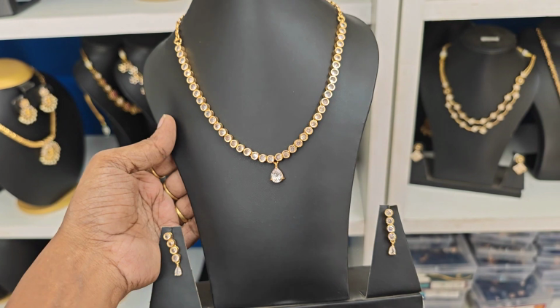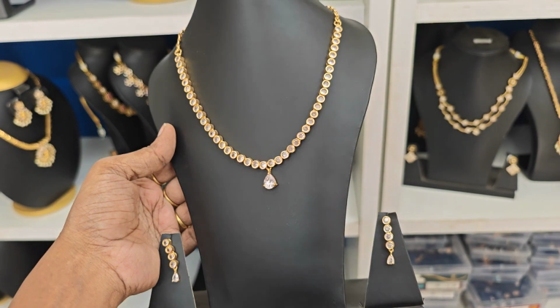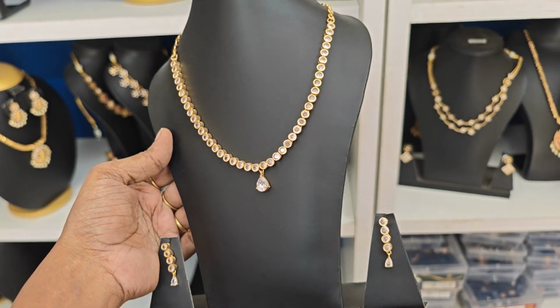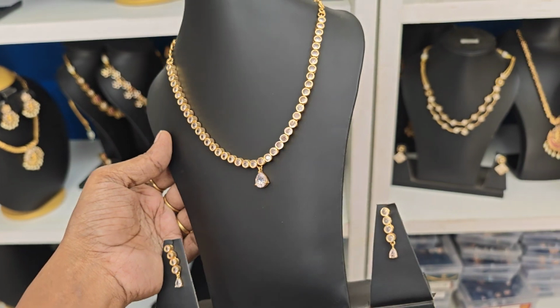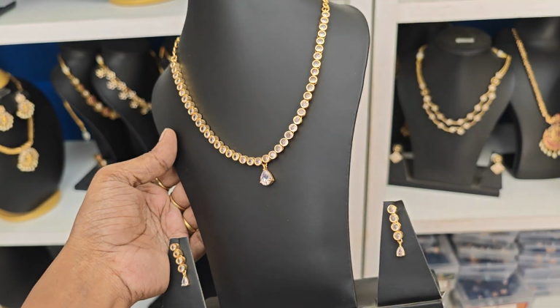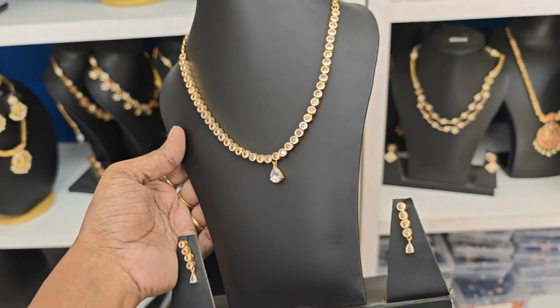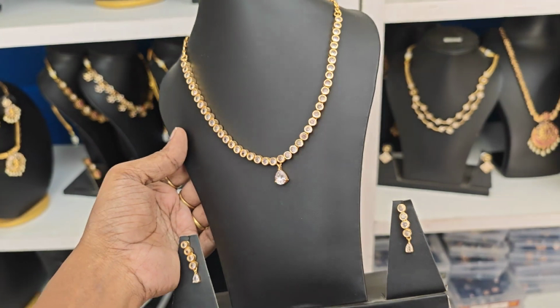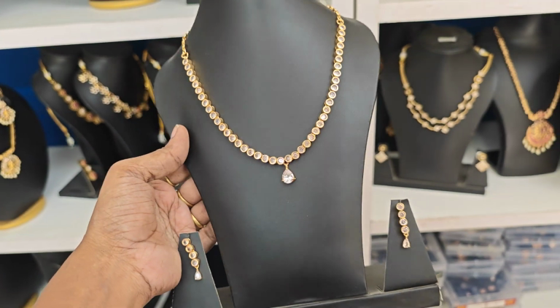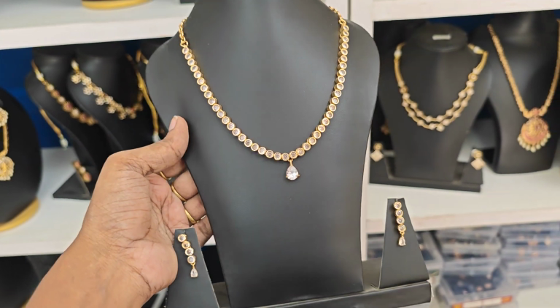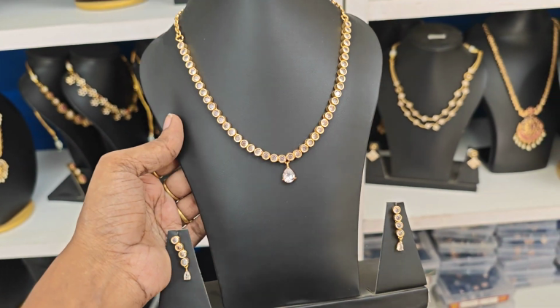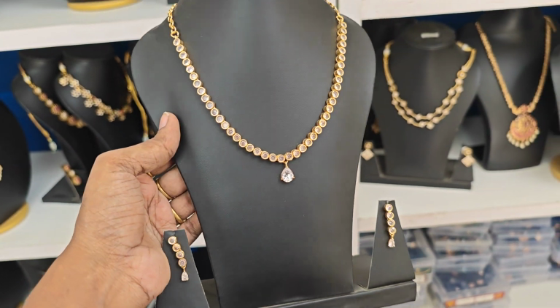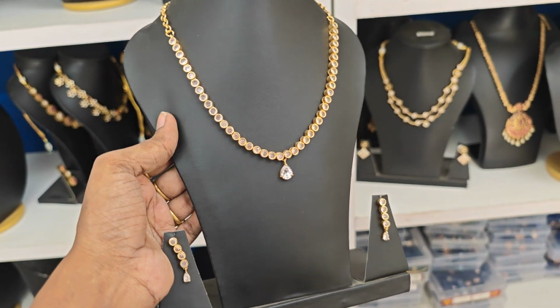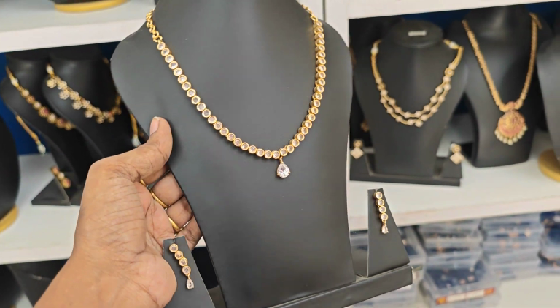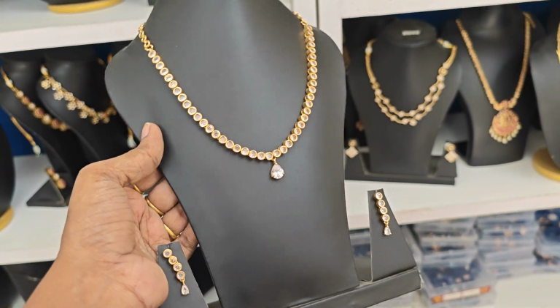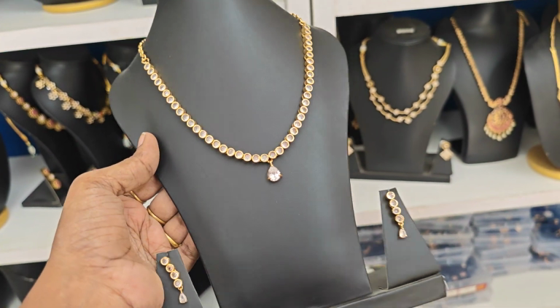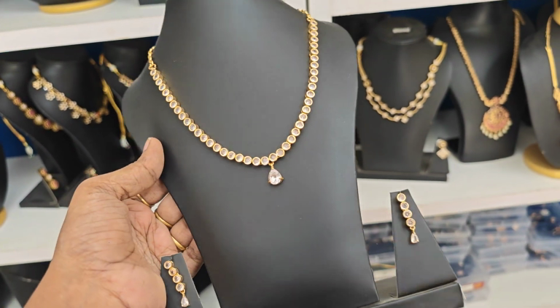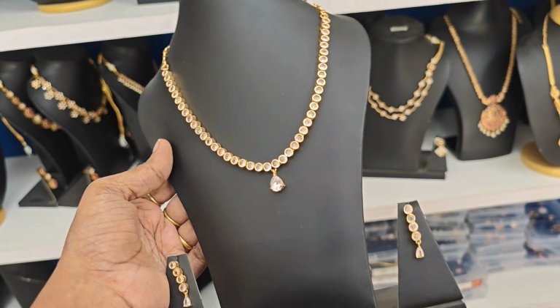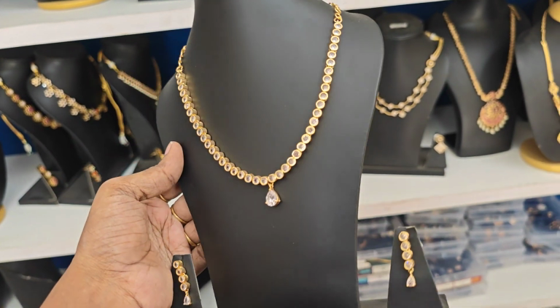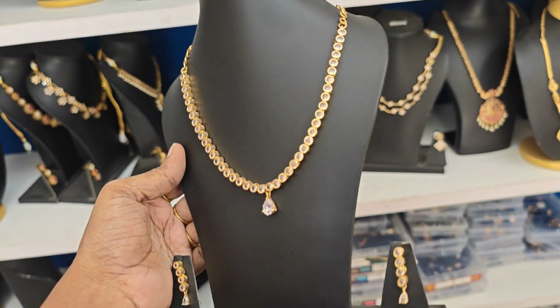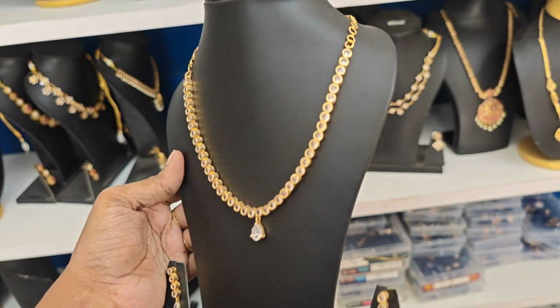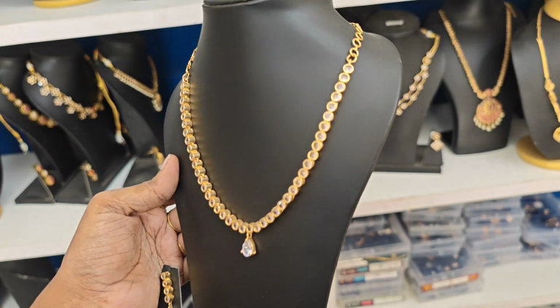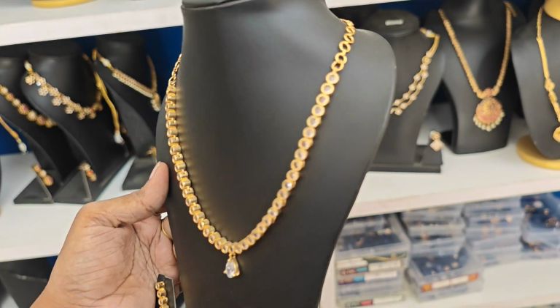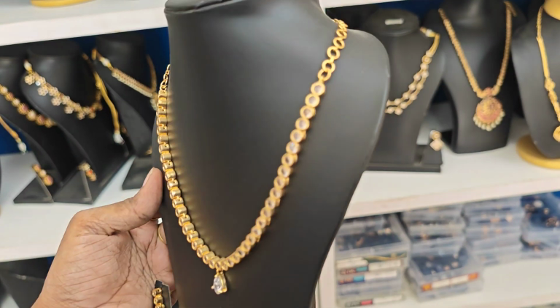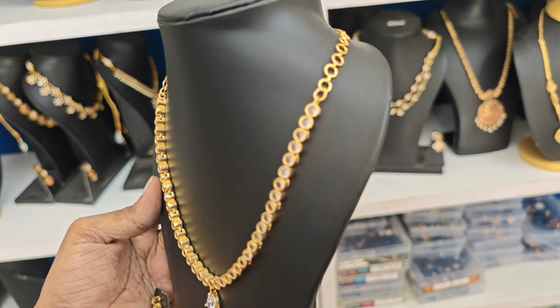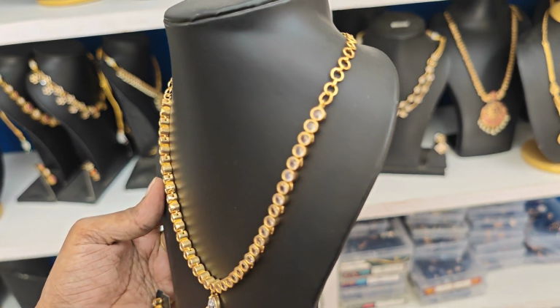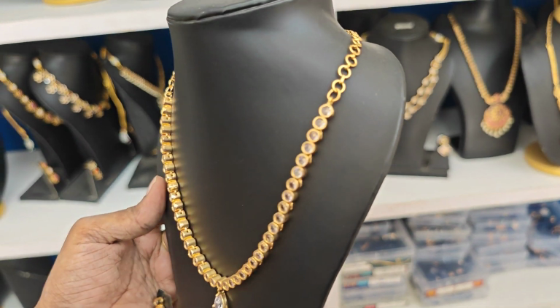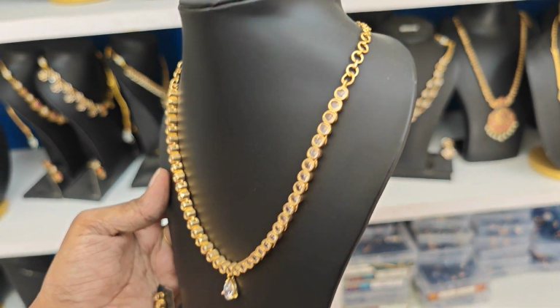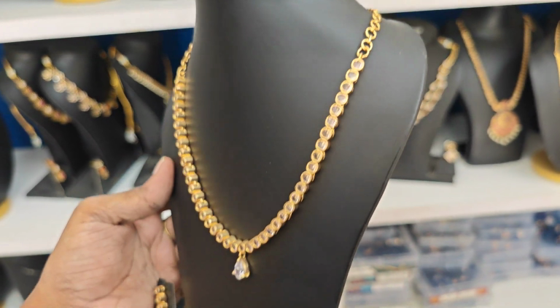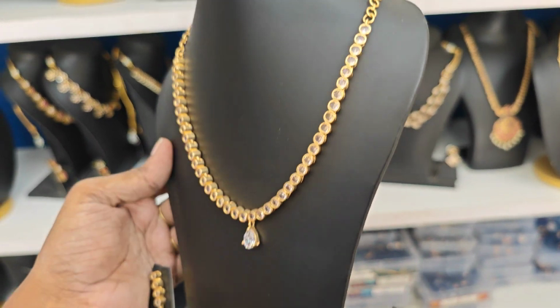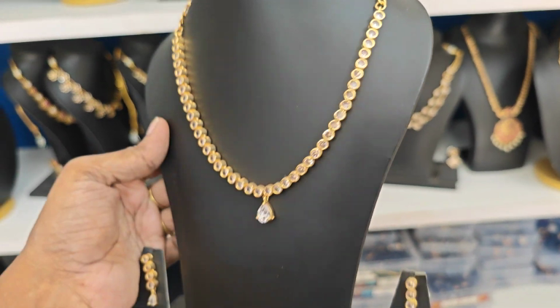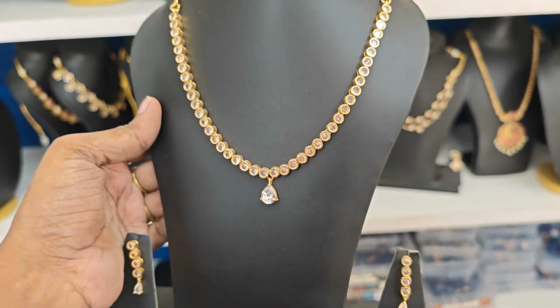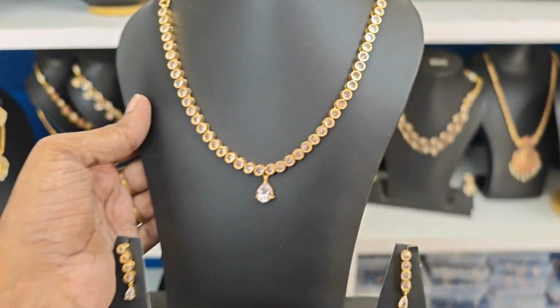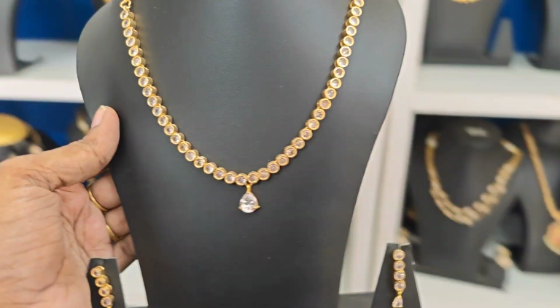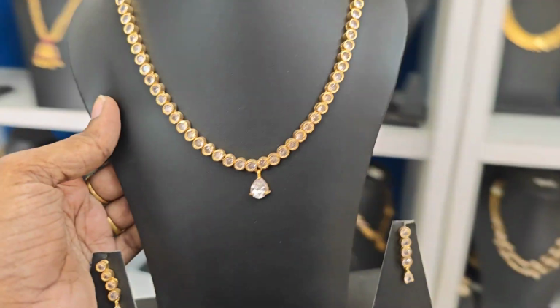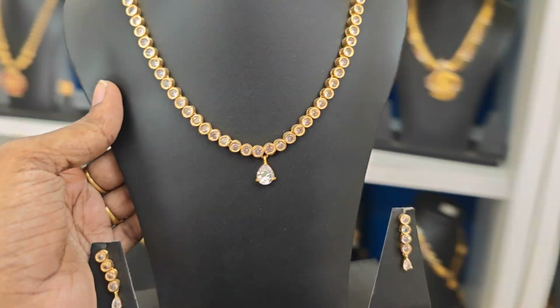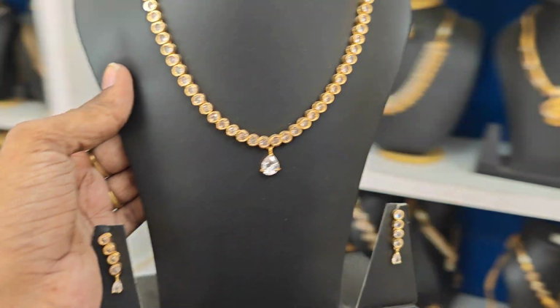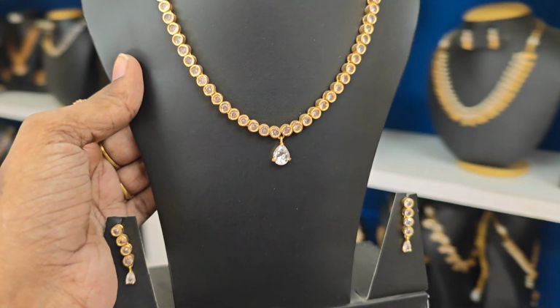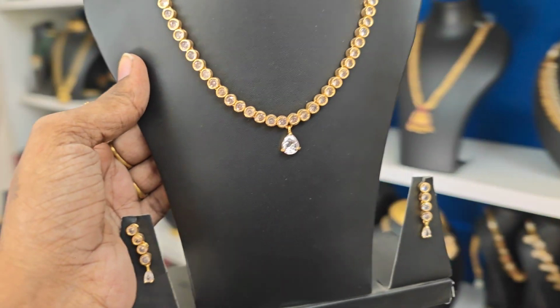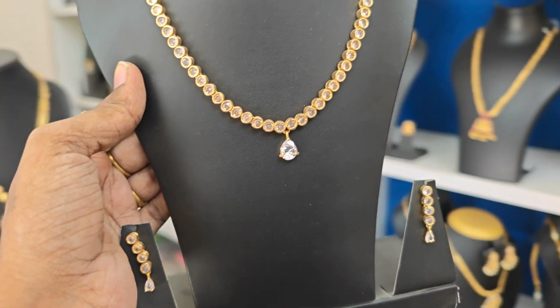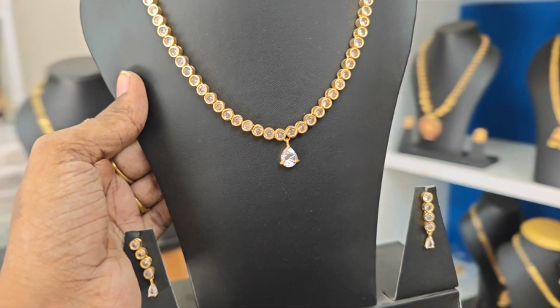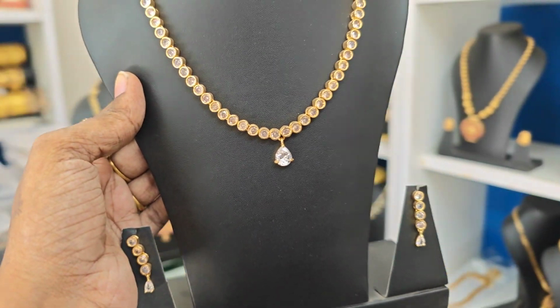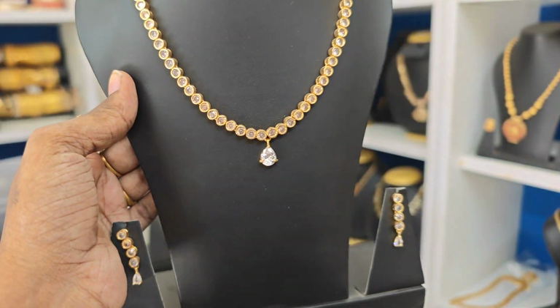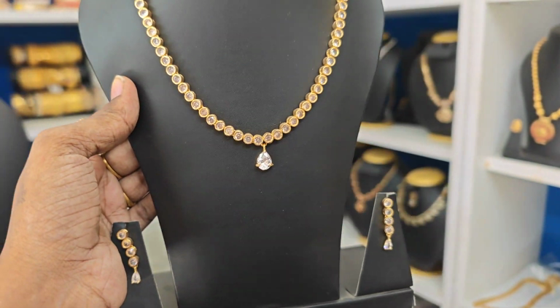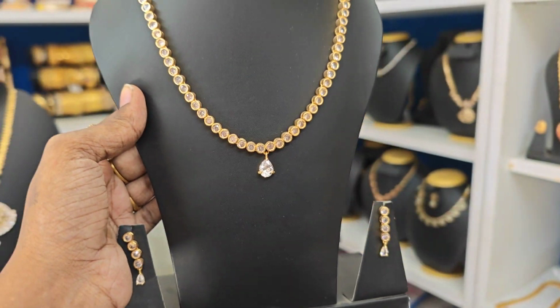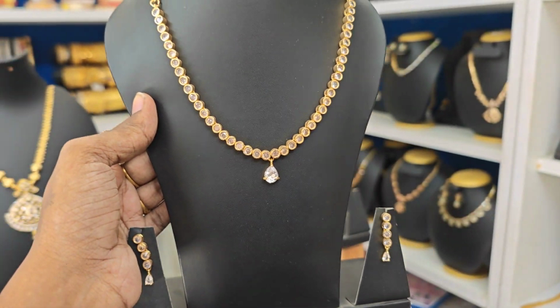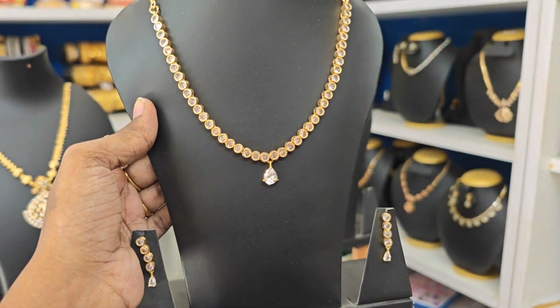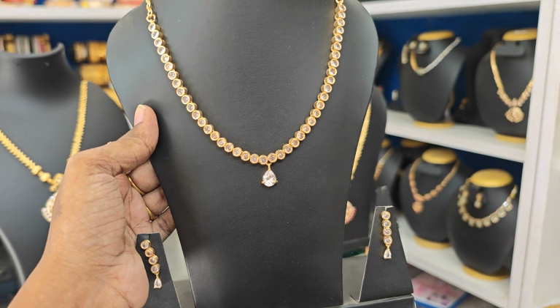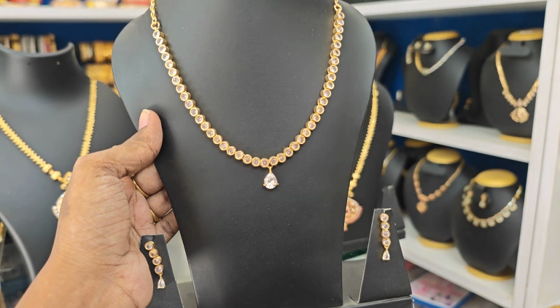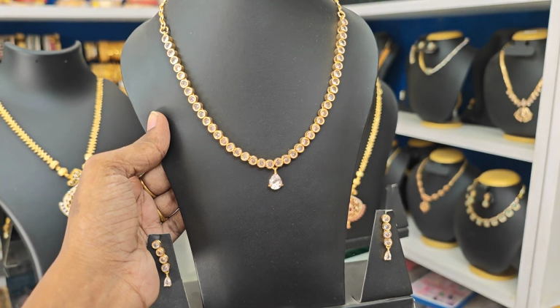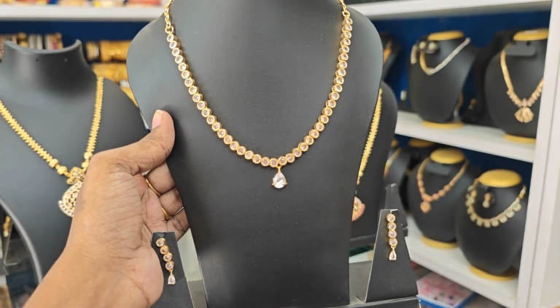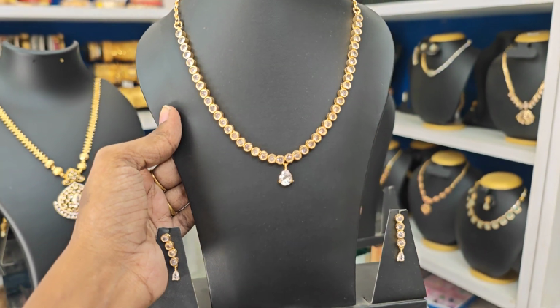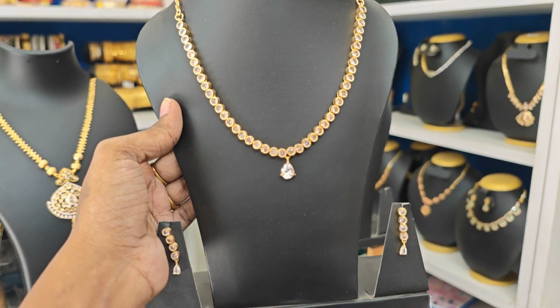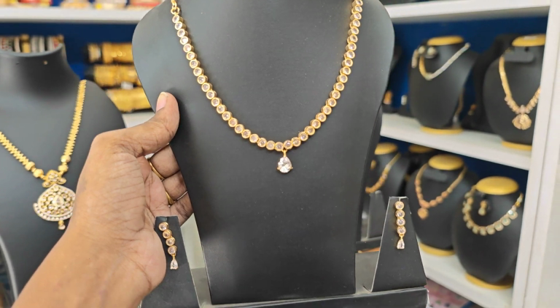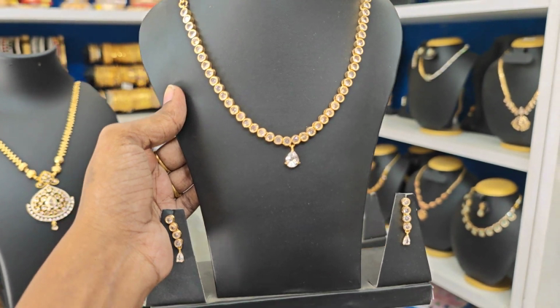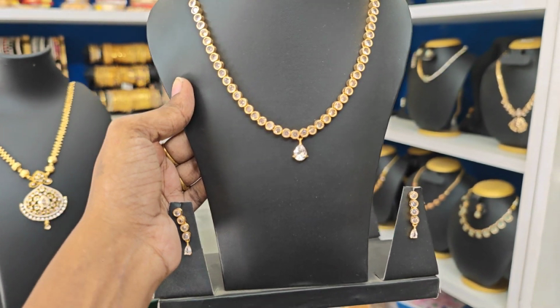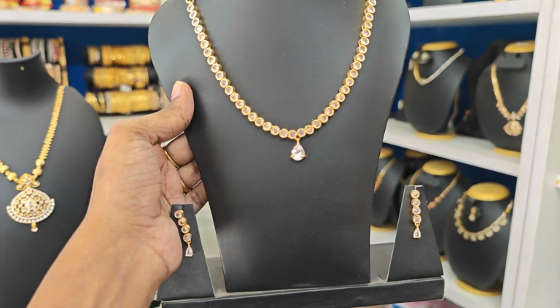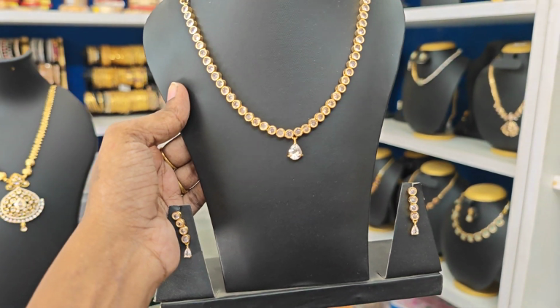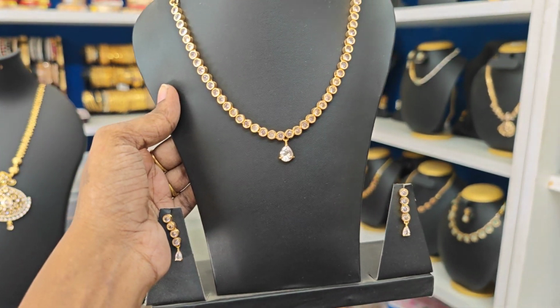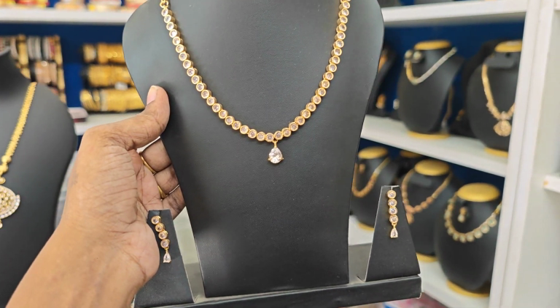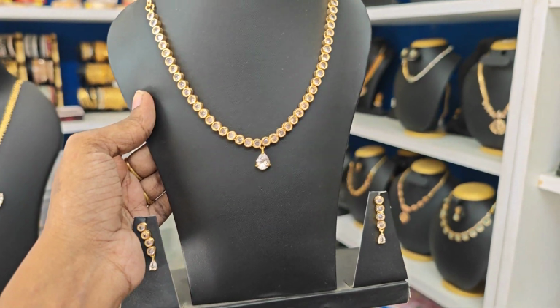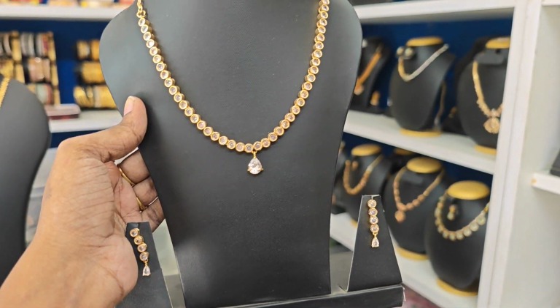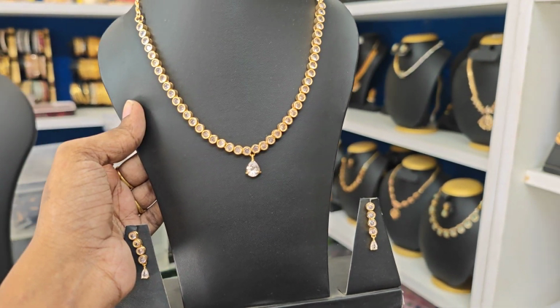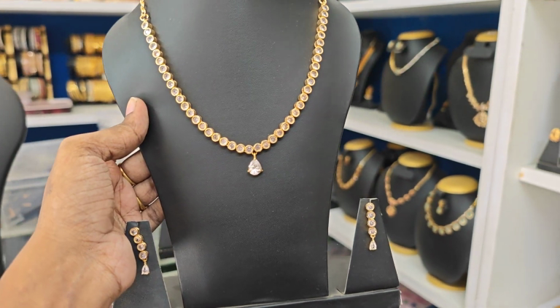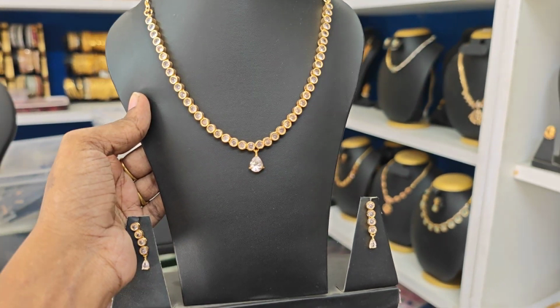Next one is full white ₹525 rupees single line. ₹499 offer price — ₹599 is the single piece available. So offer price ₹499, first come first booked.